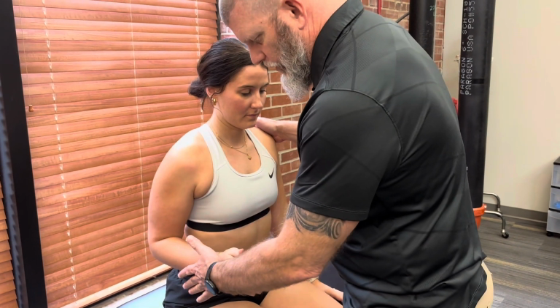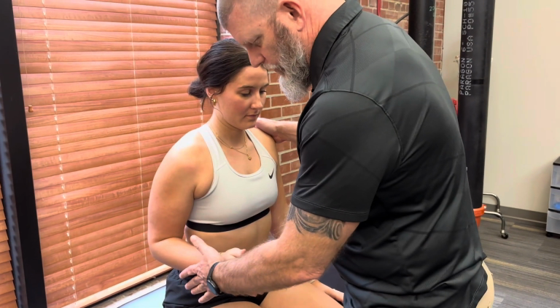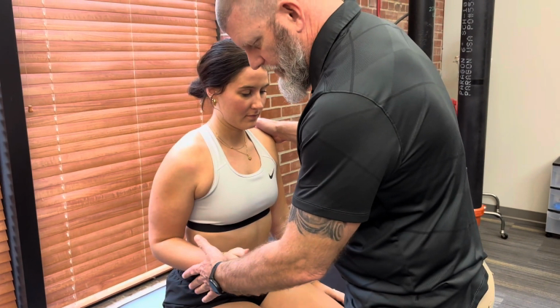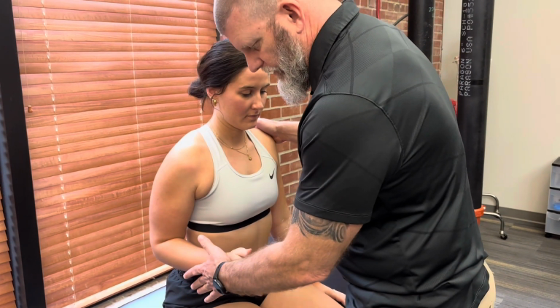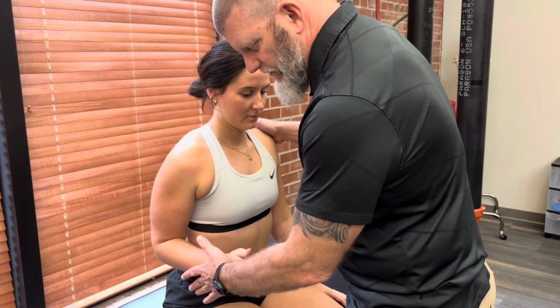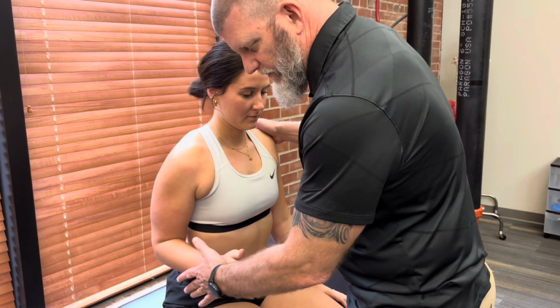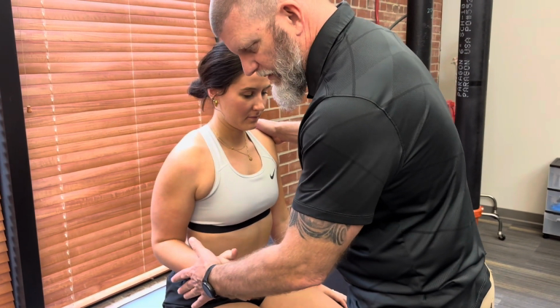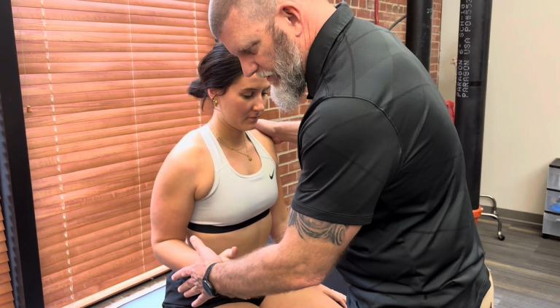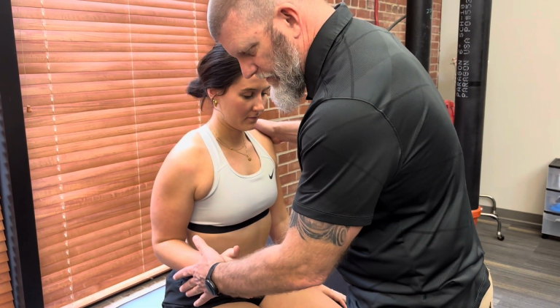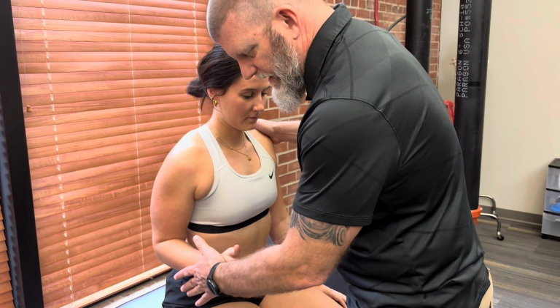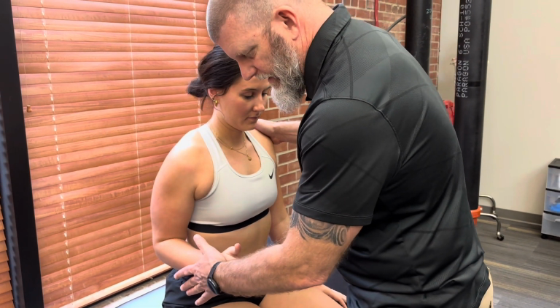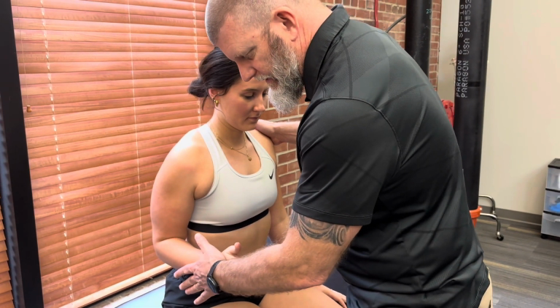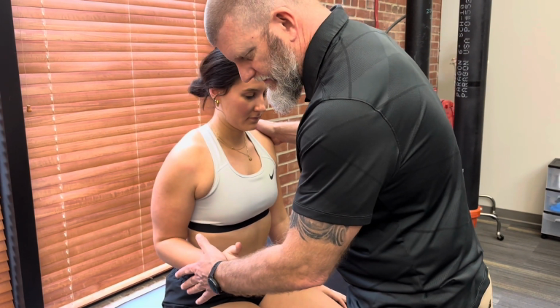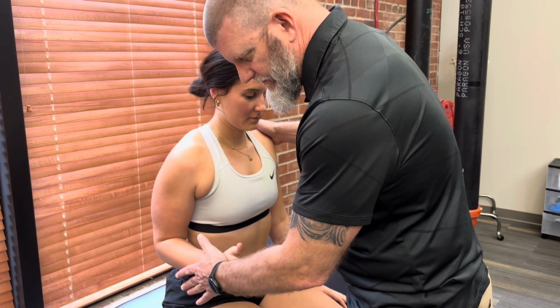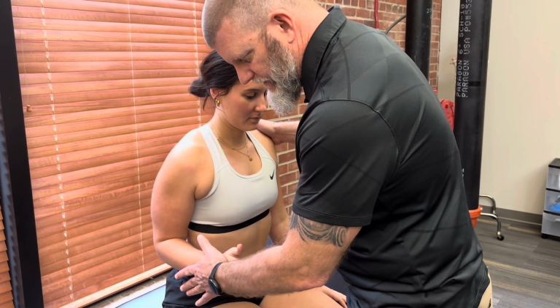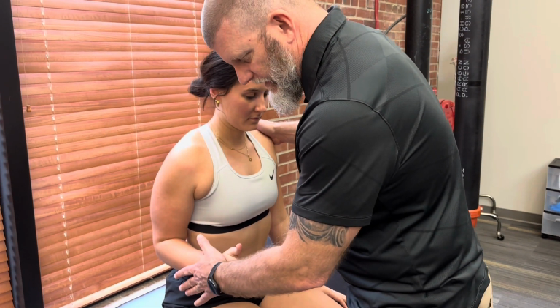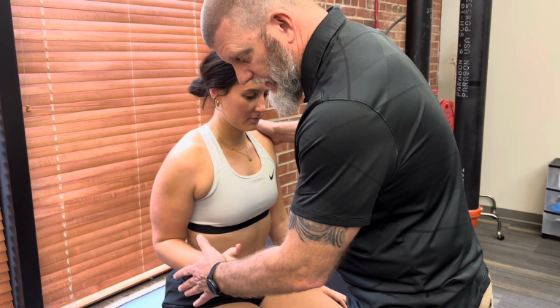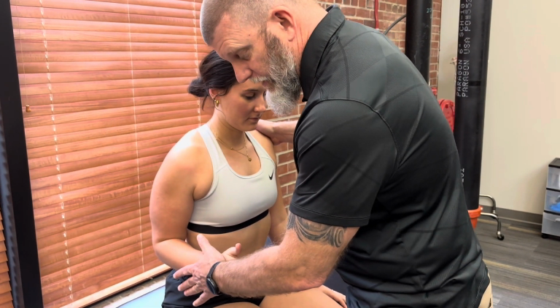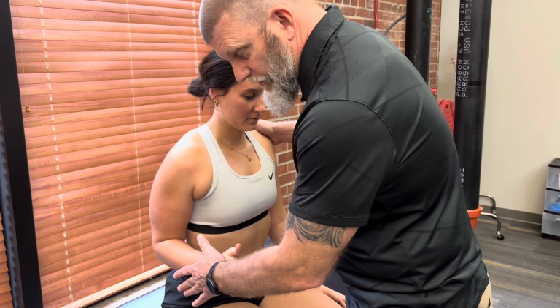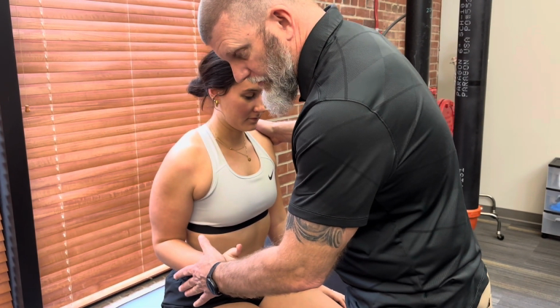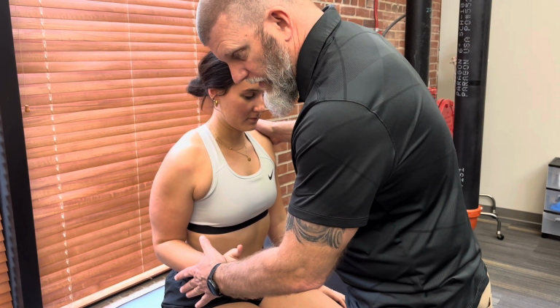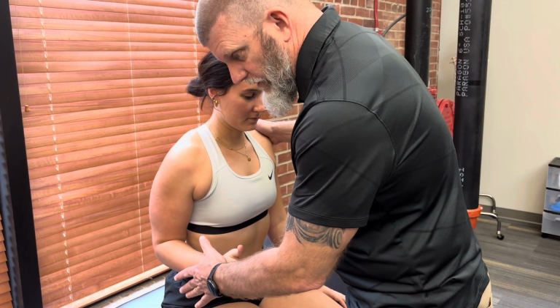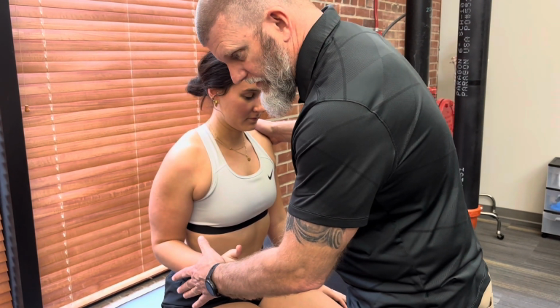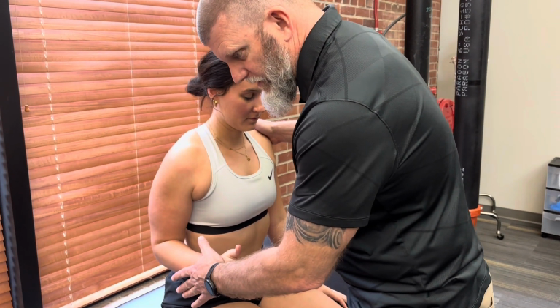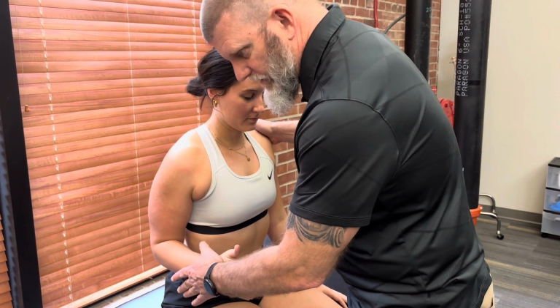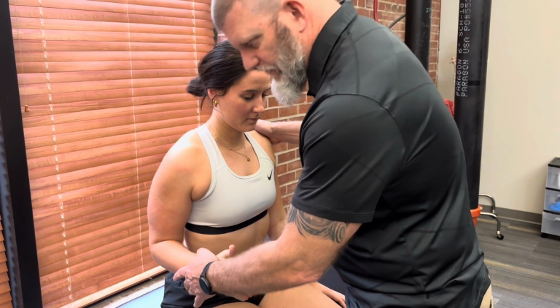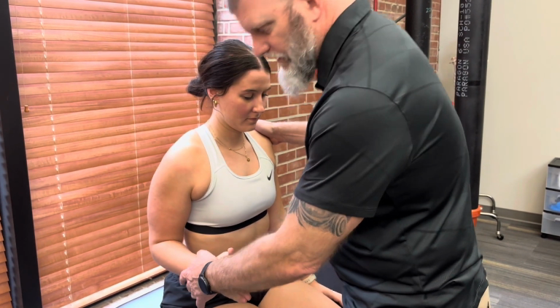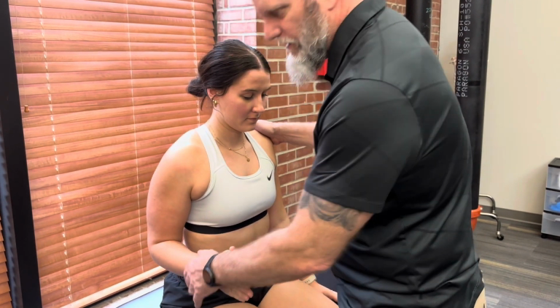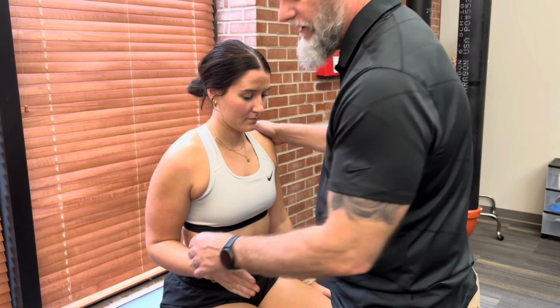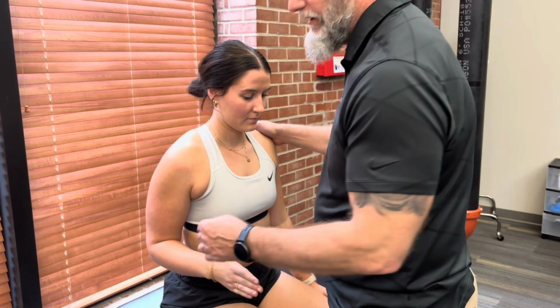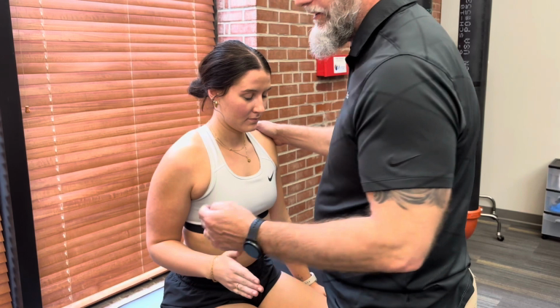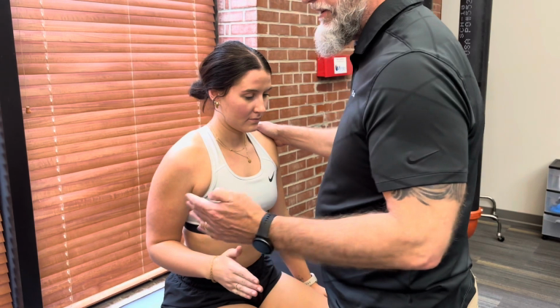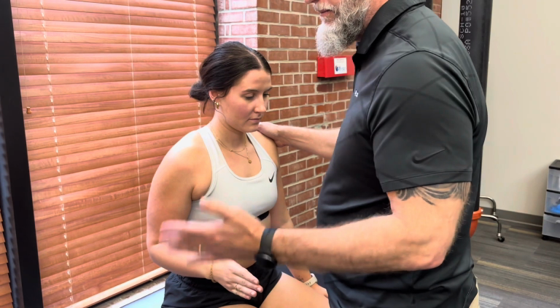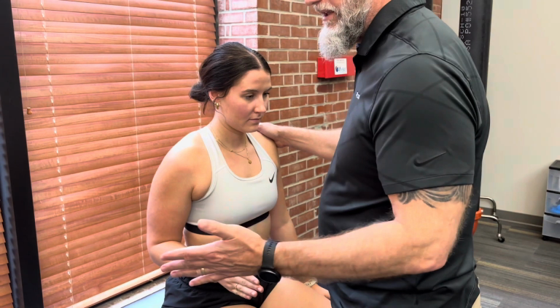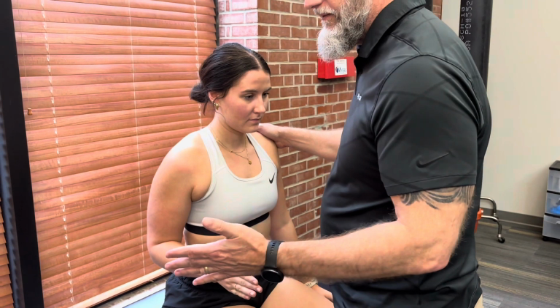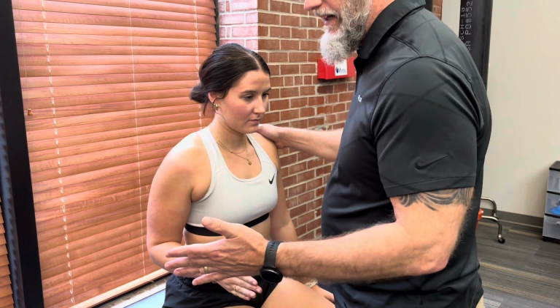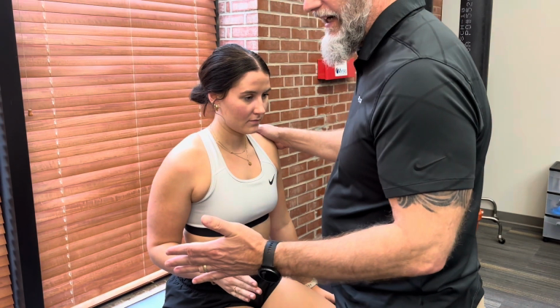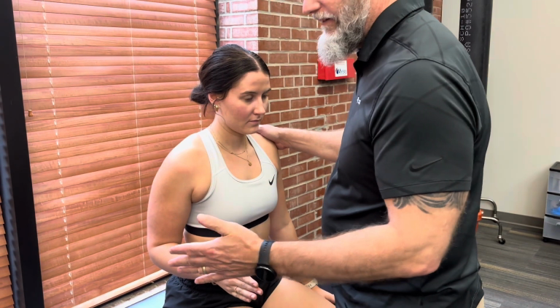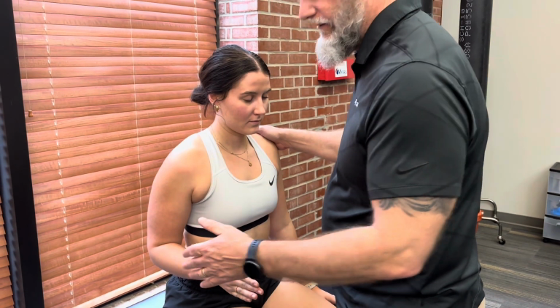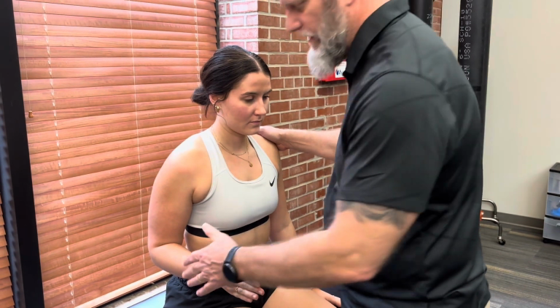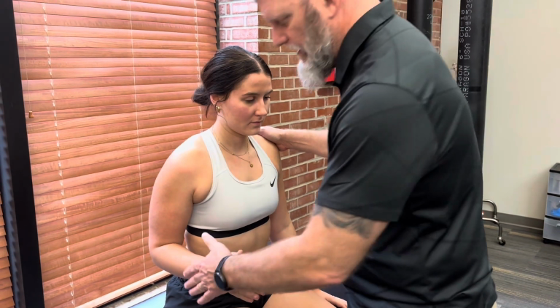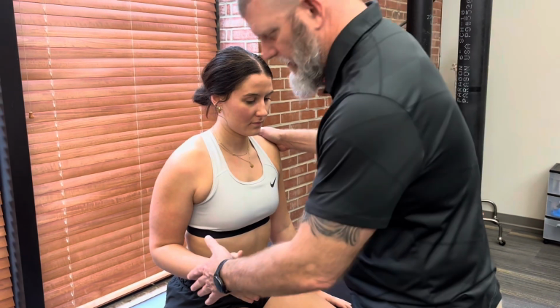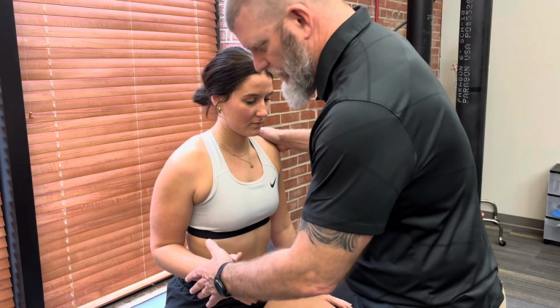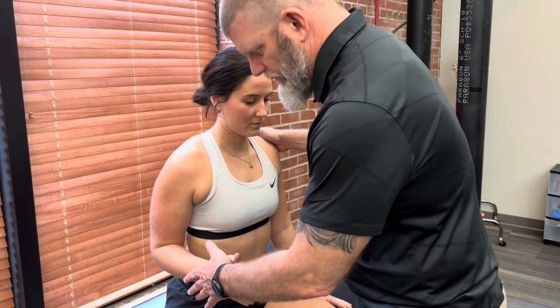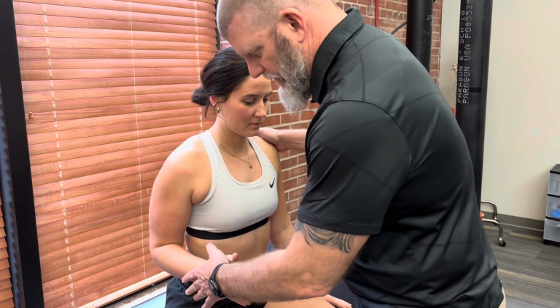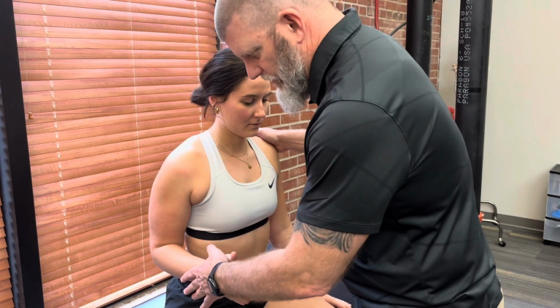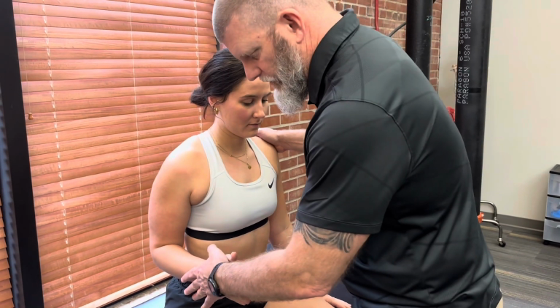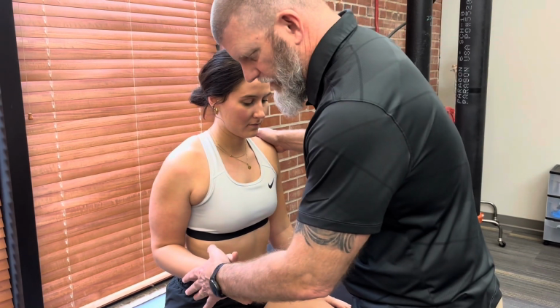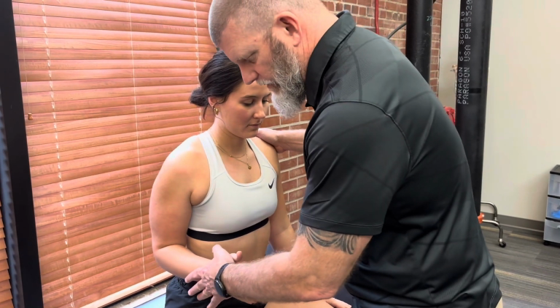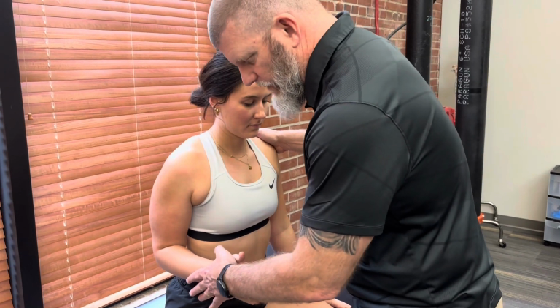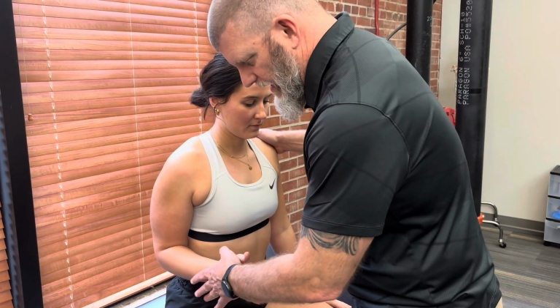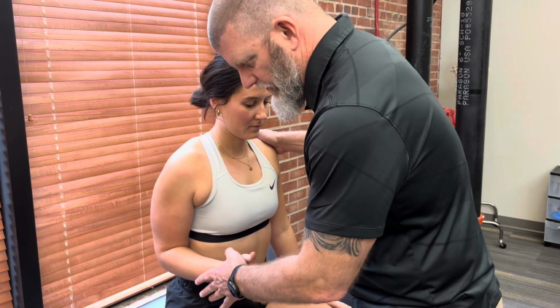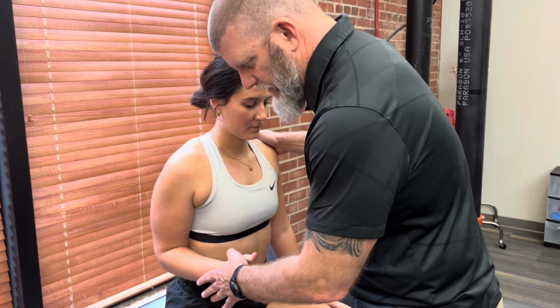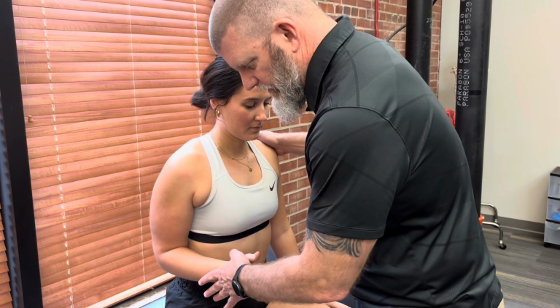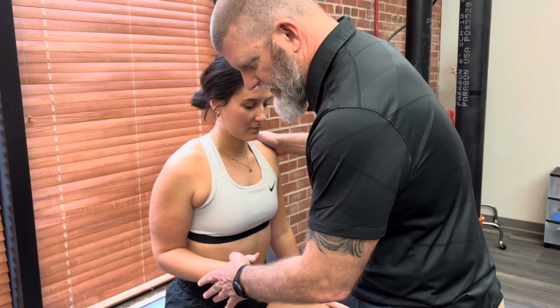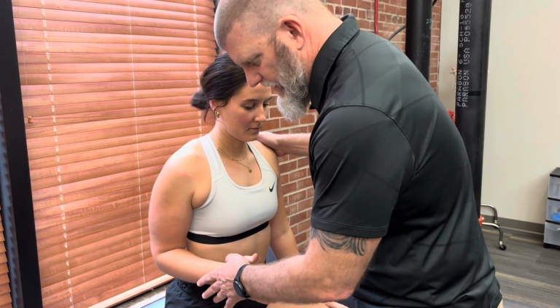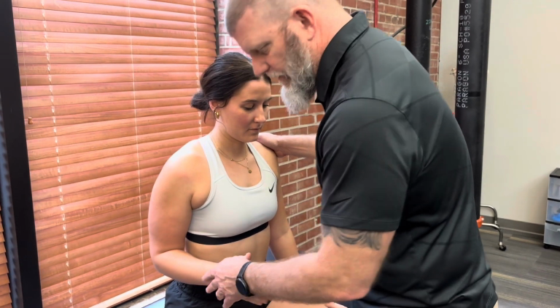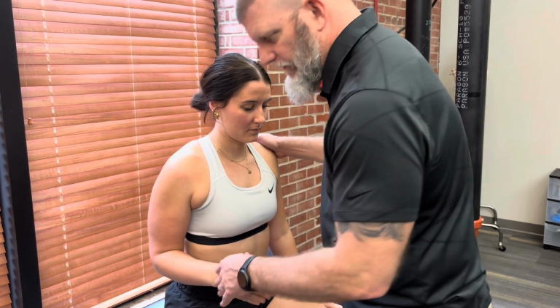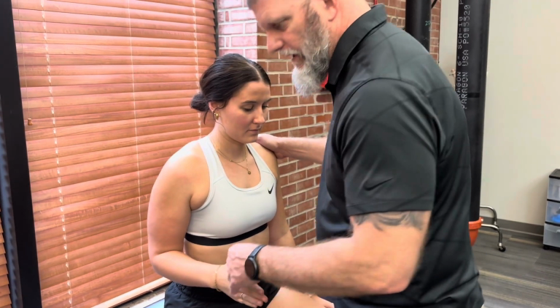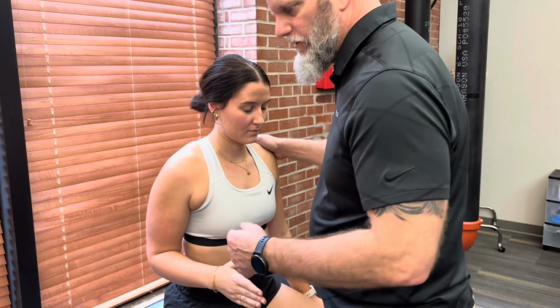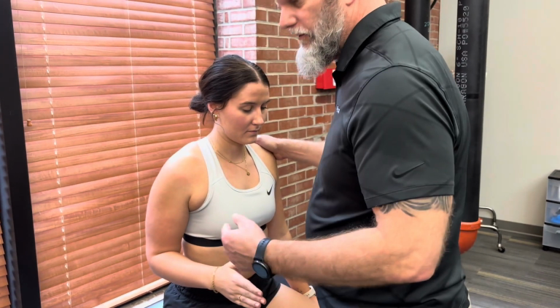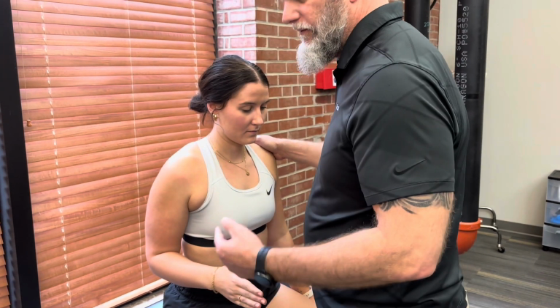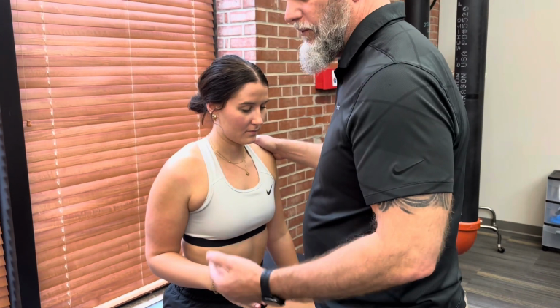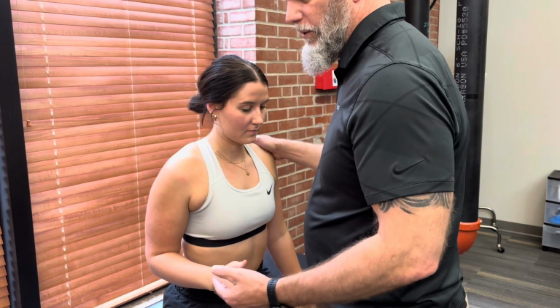Hold, don't let me push you in. Strong resistance is going to be a five. Strong to moderate with a little give is a four.